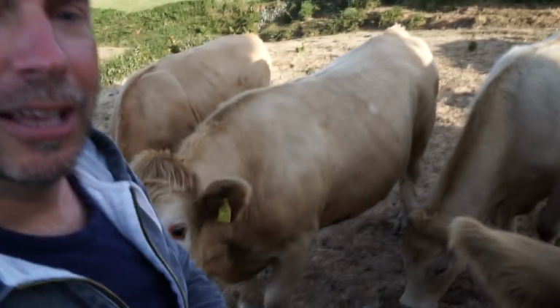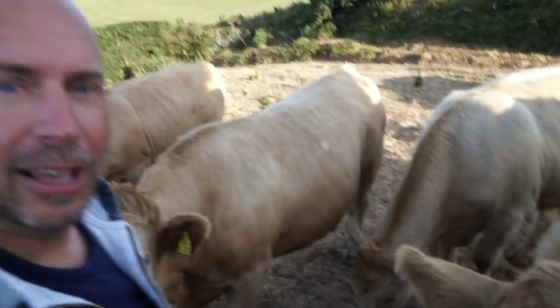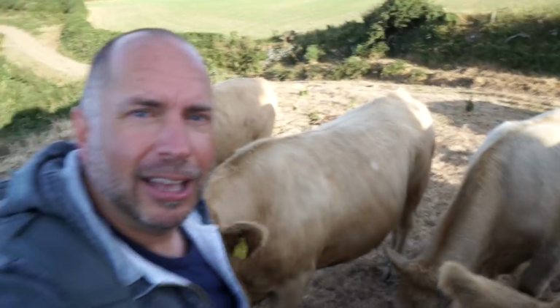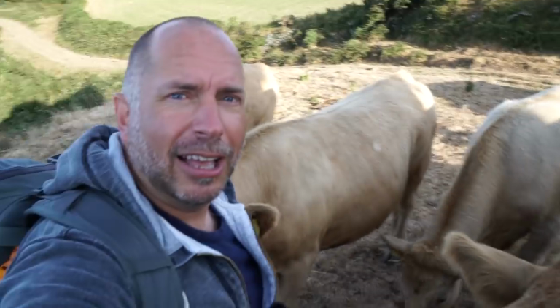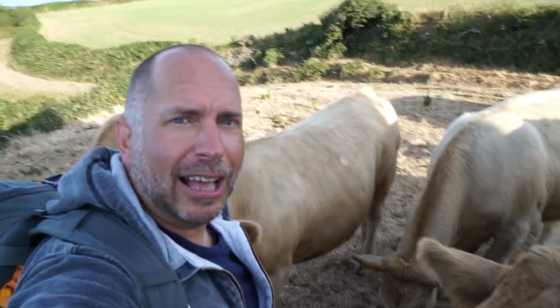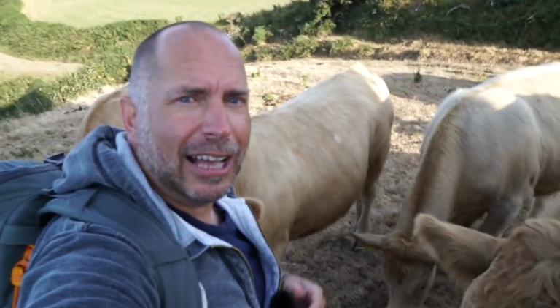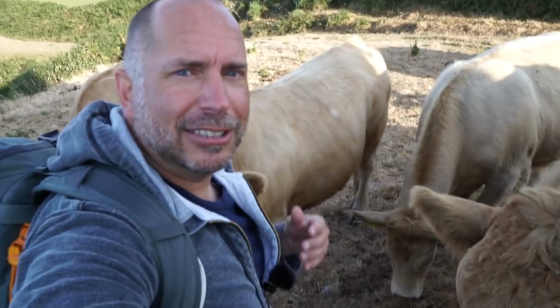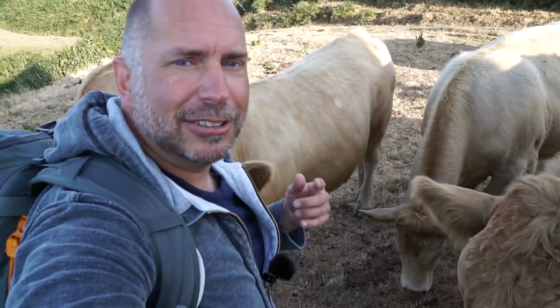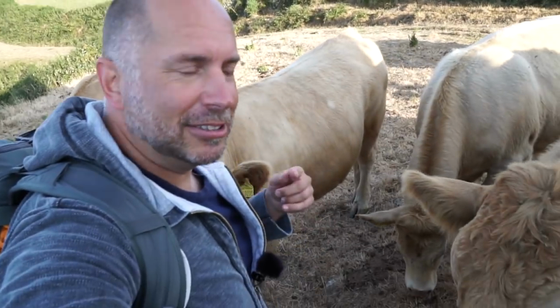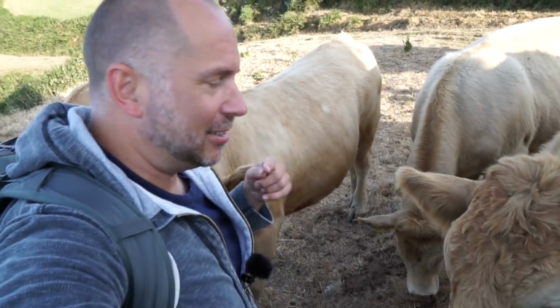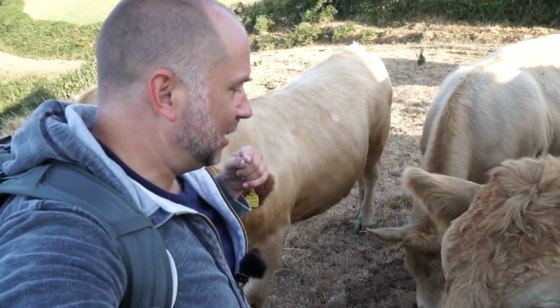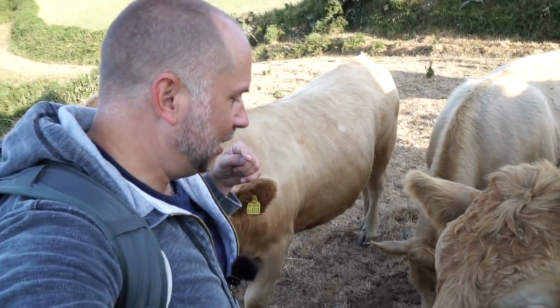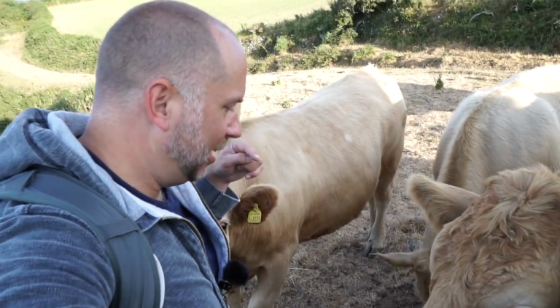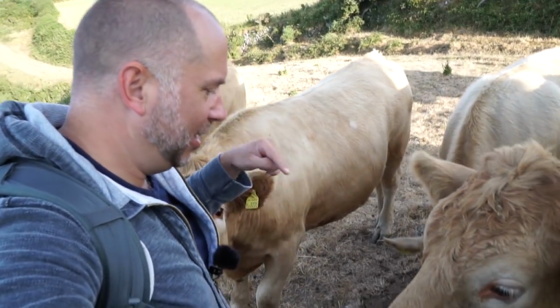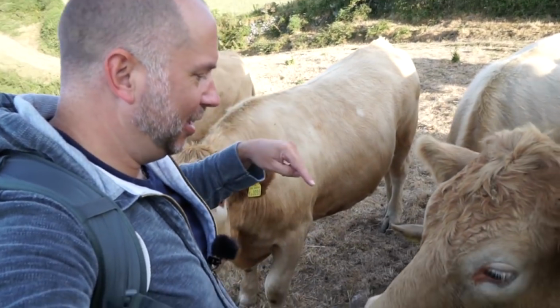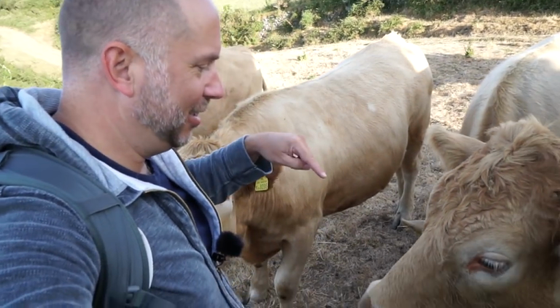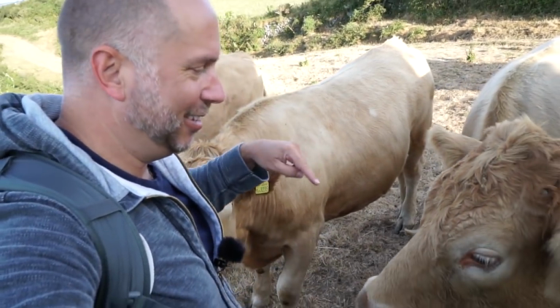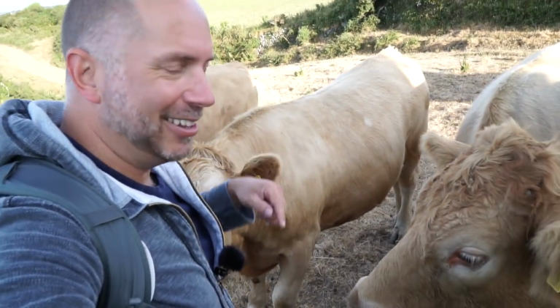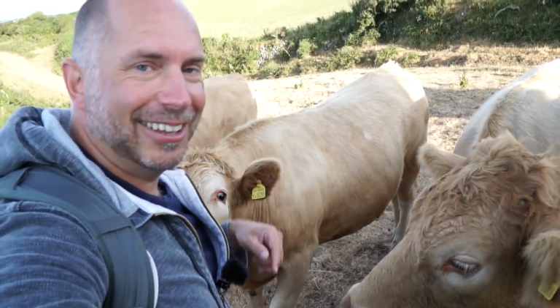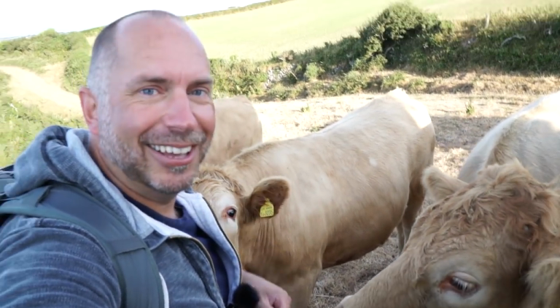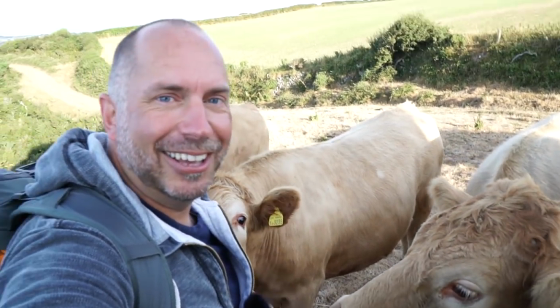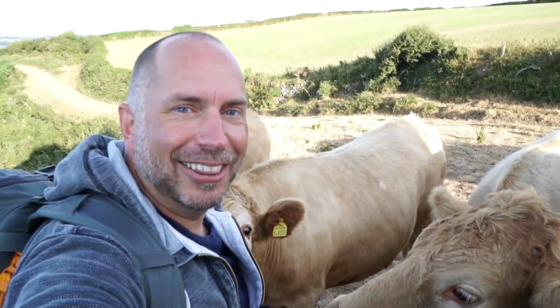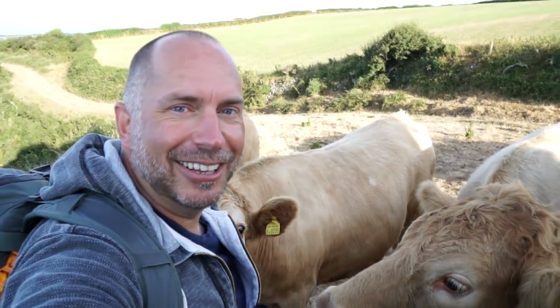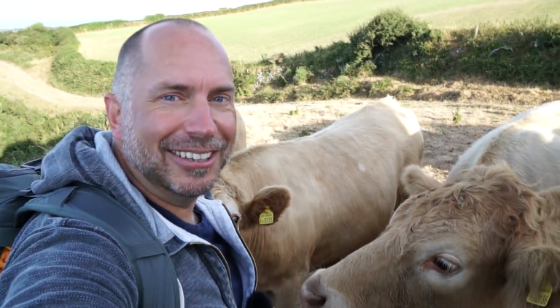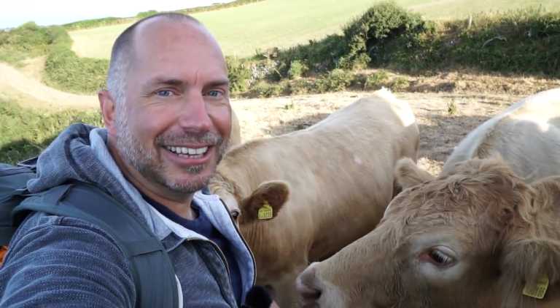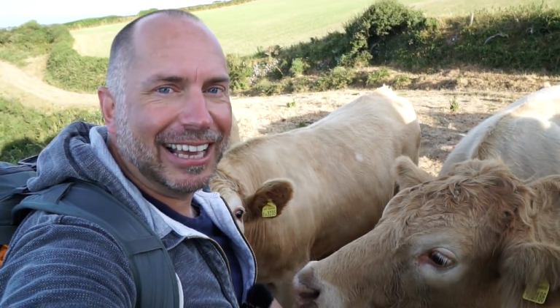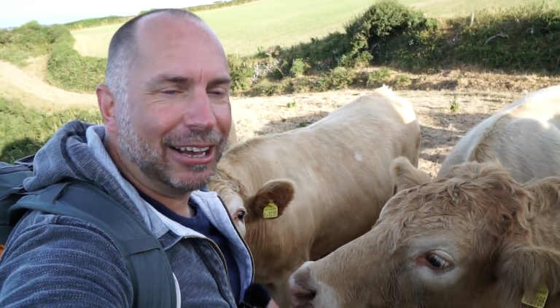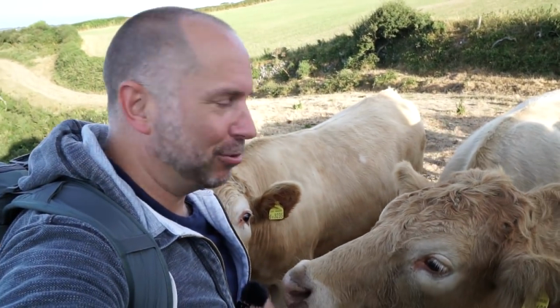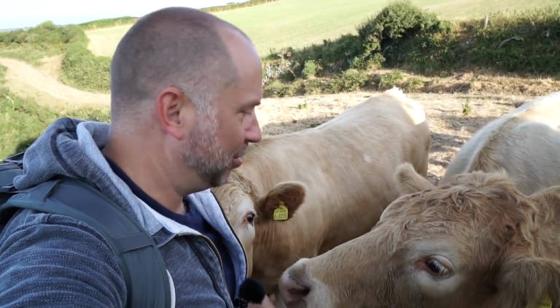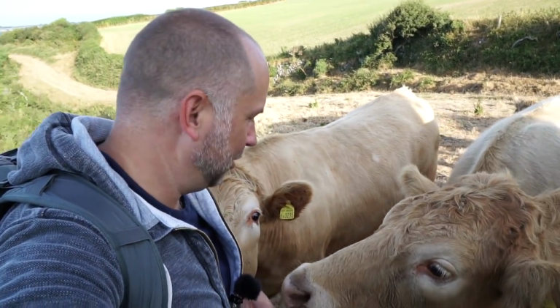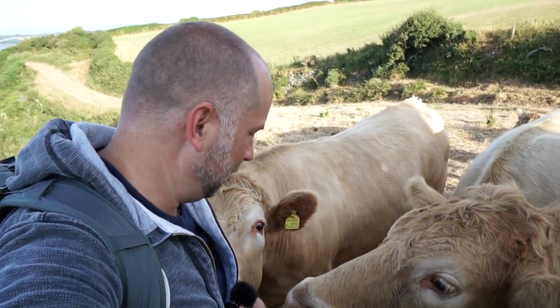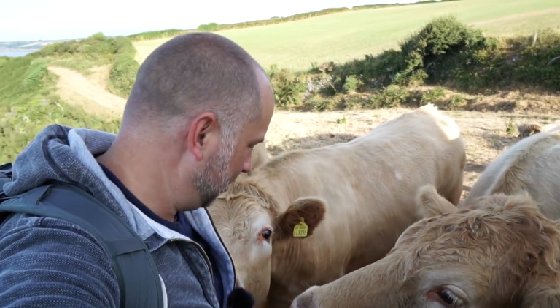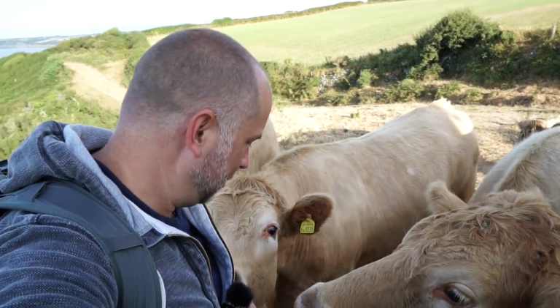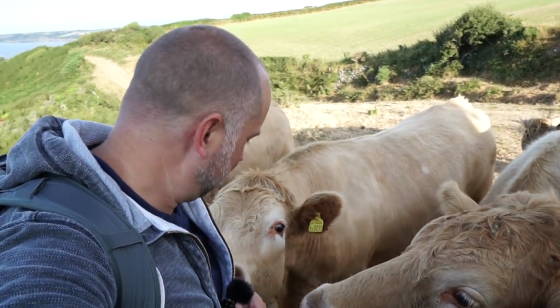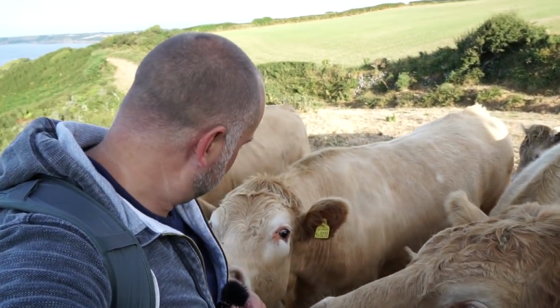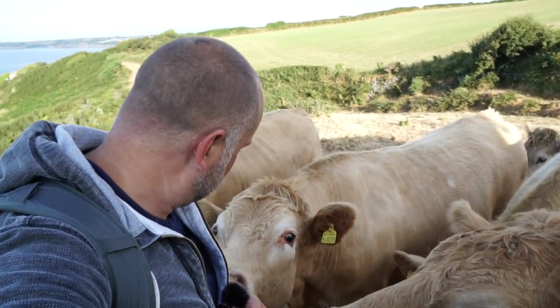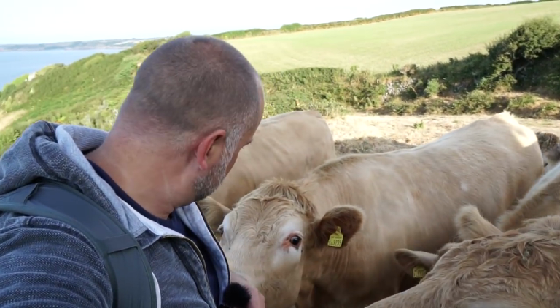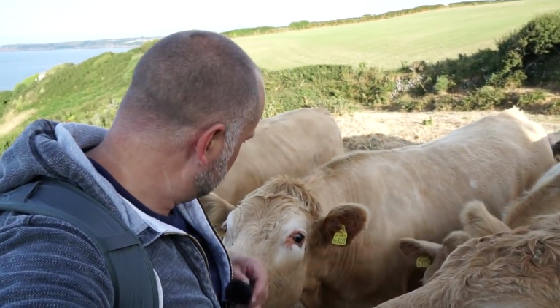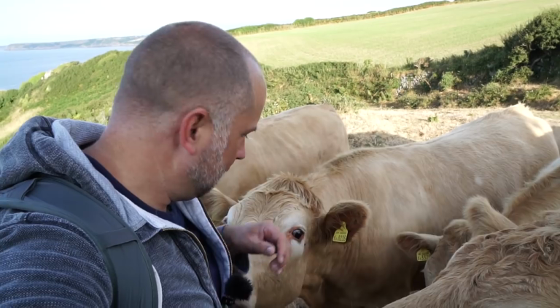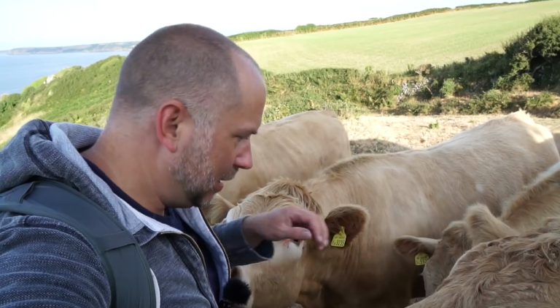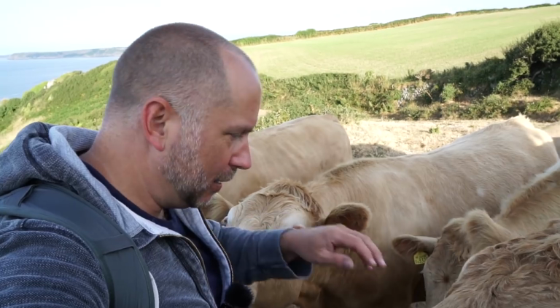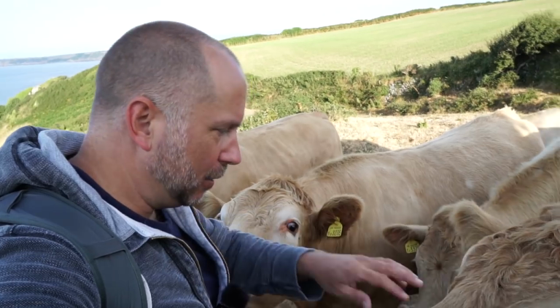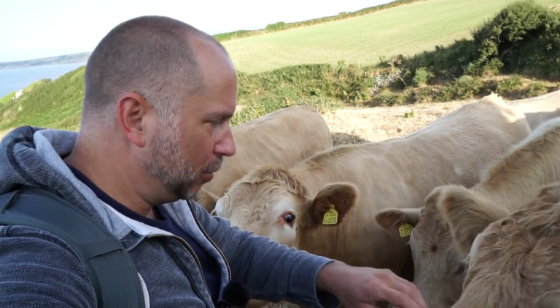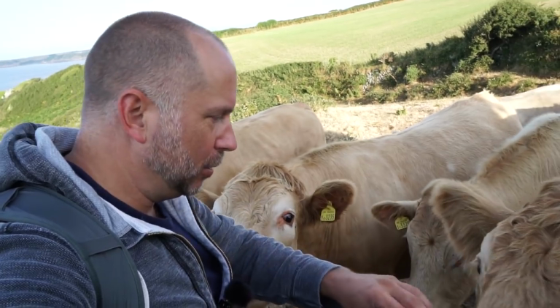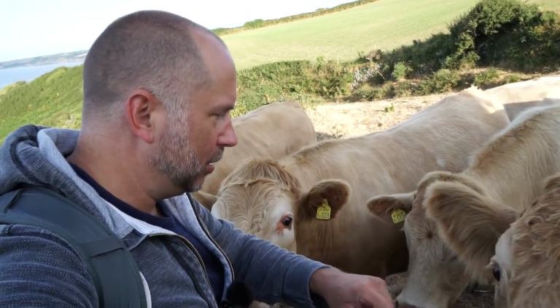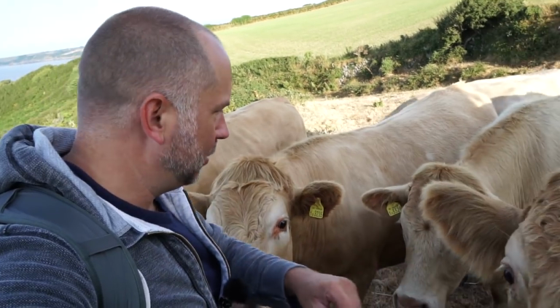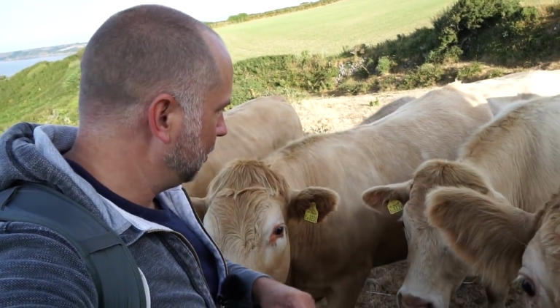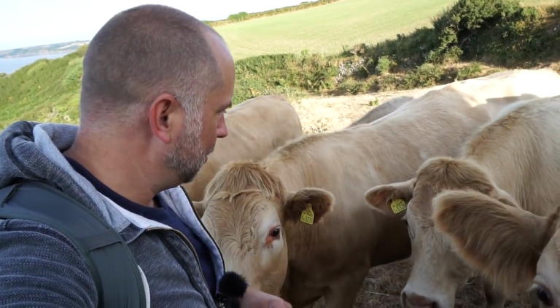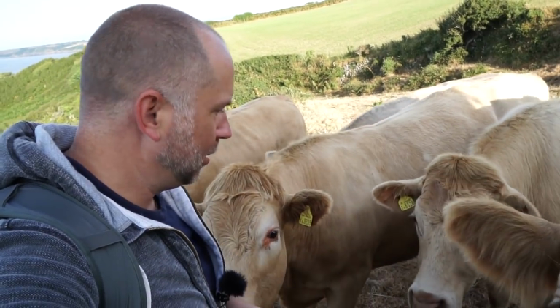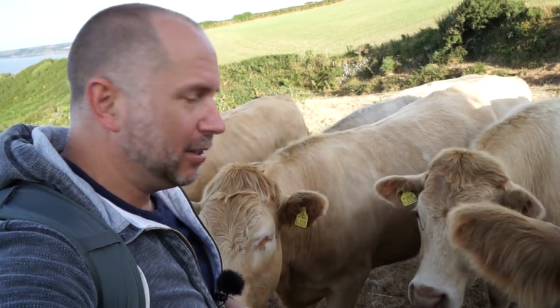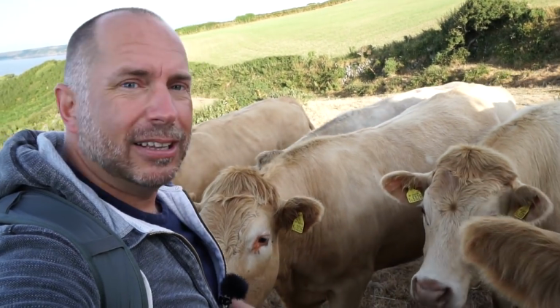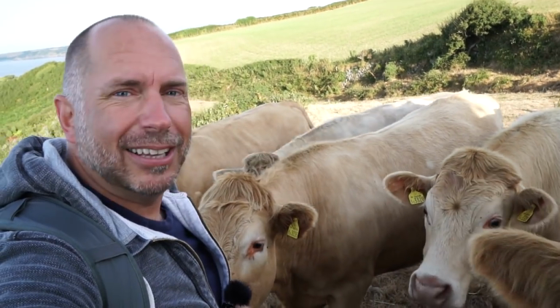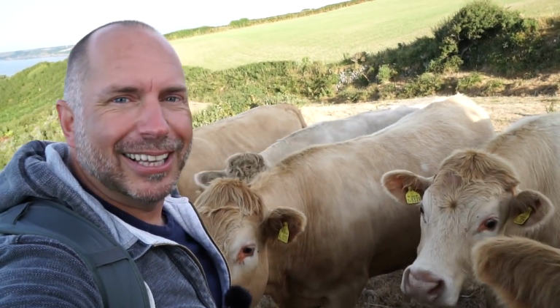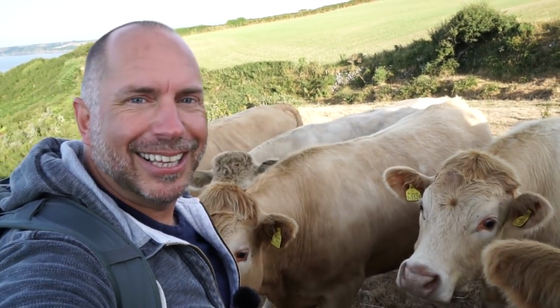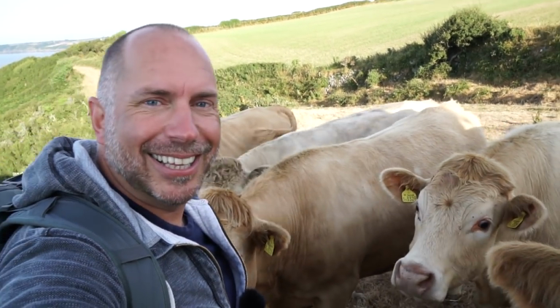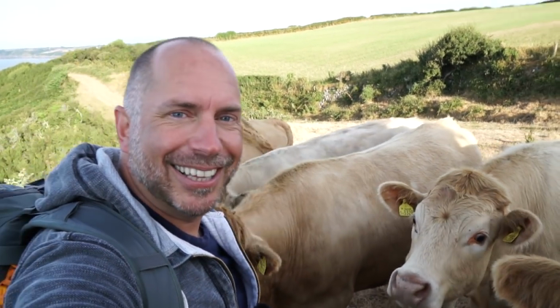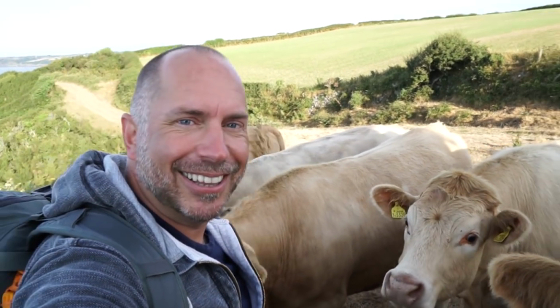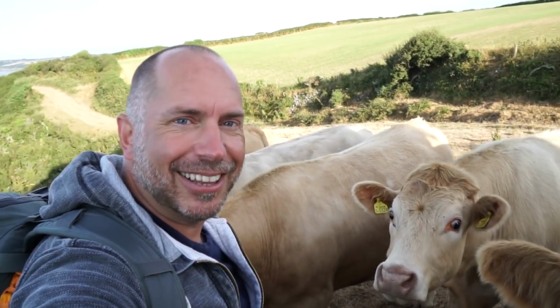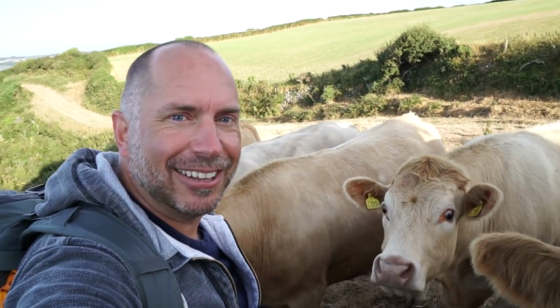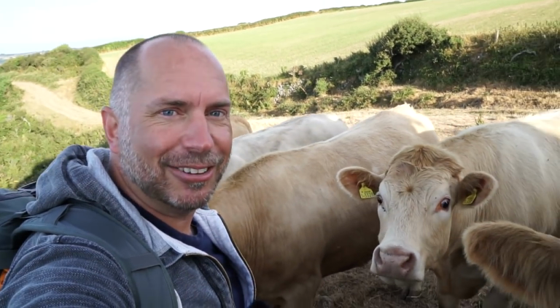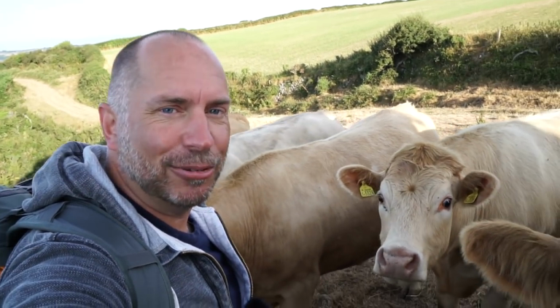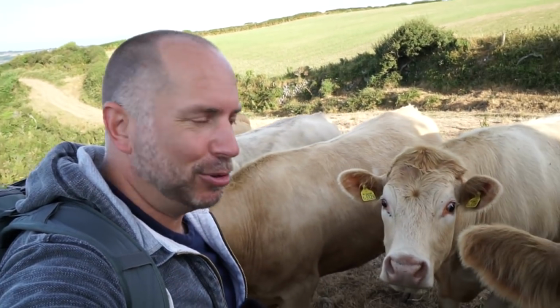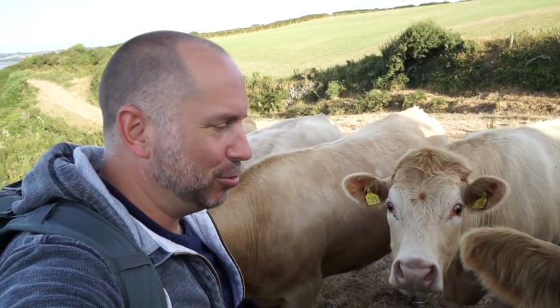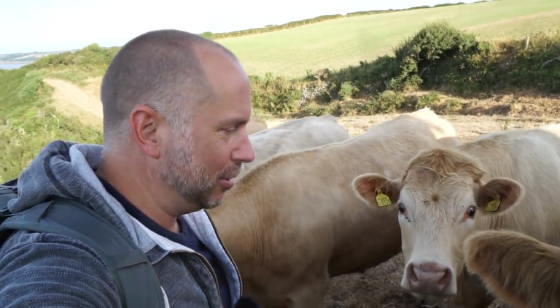As you can see, these are the cows. Hello. They're so cute.